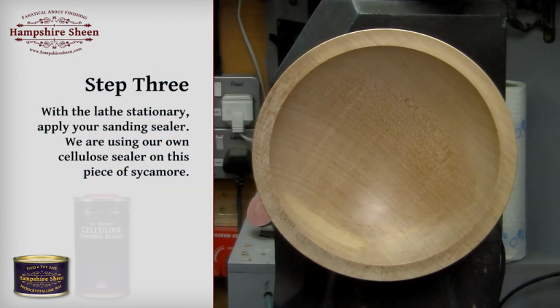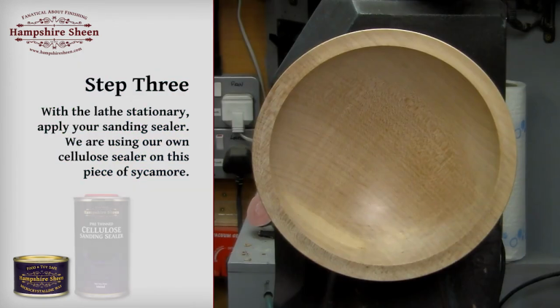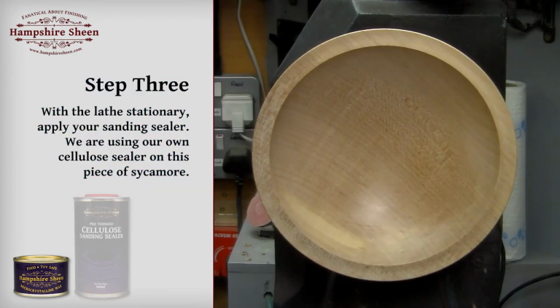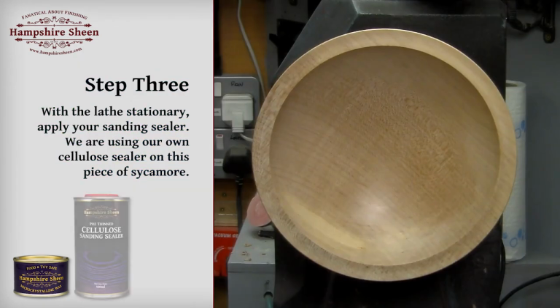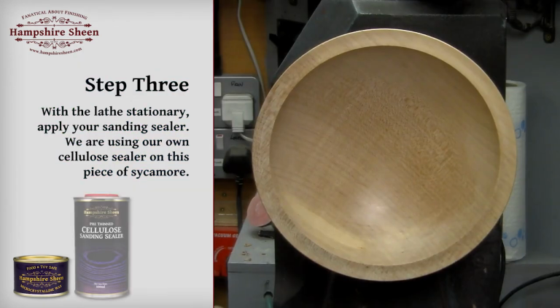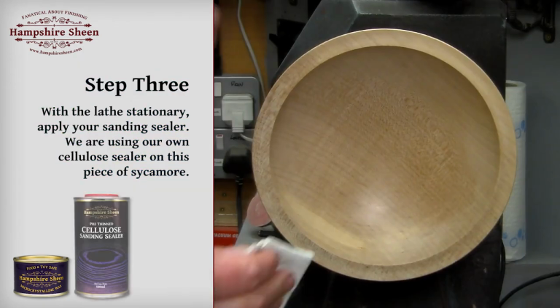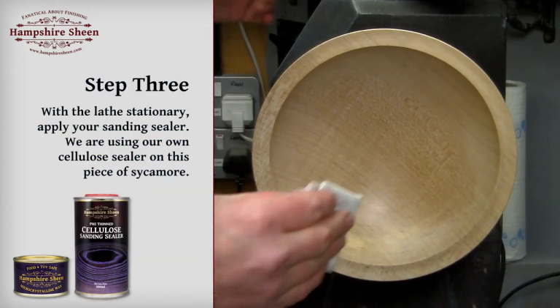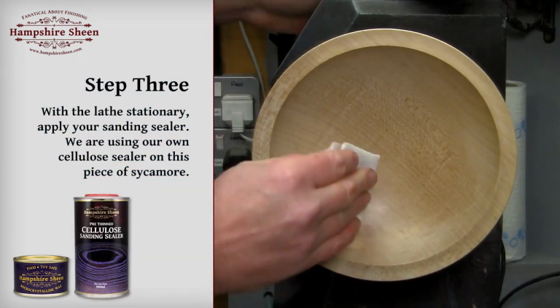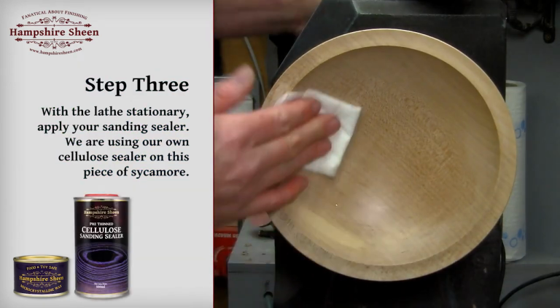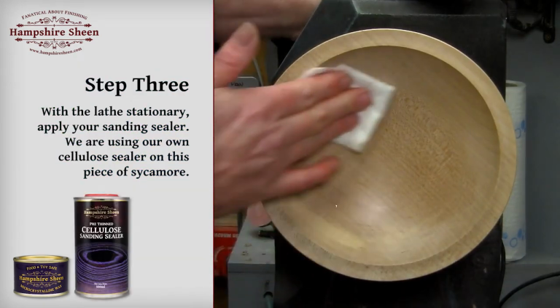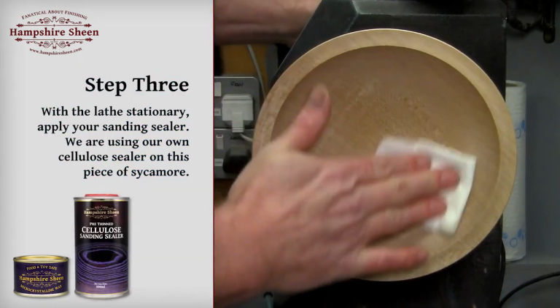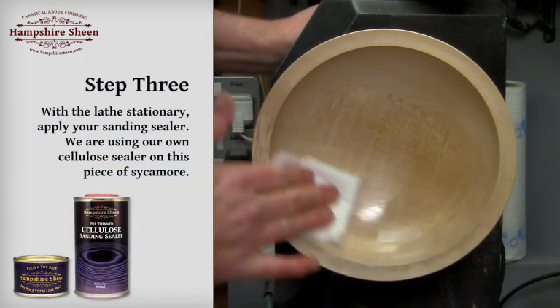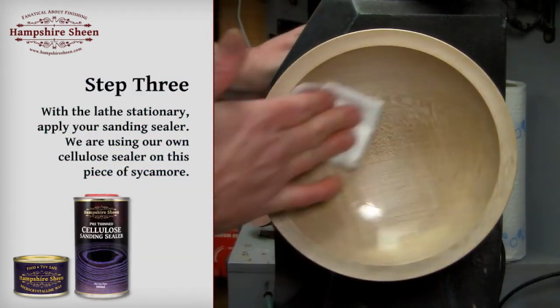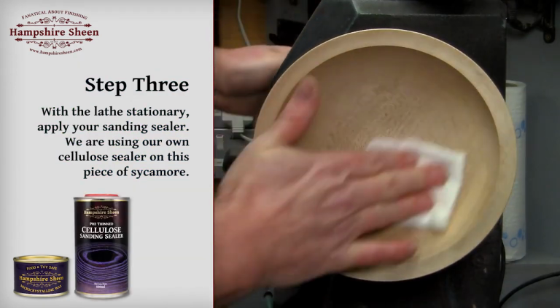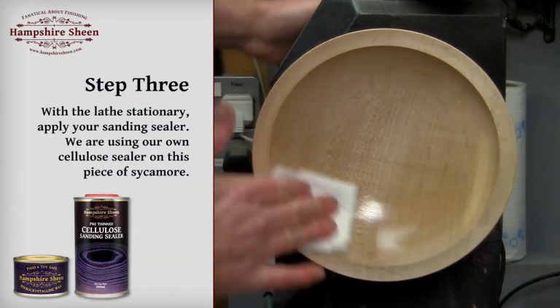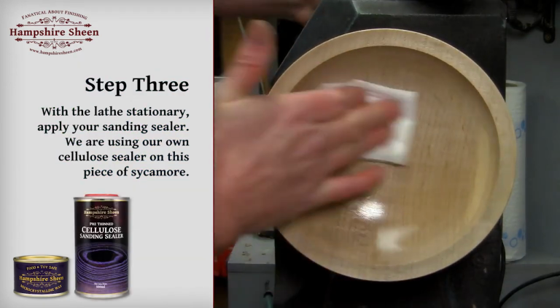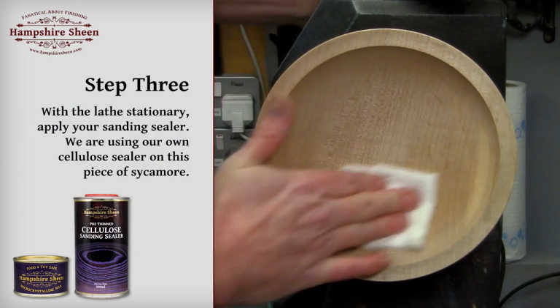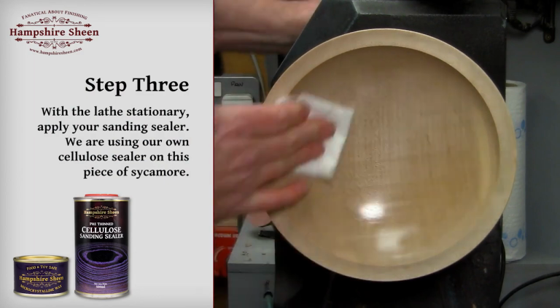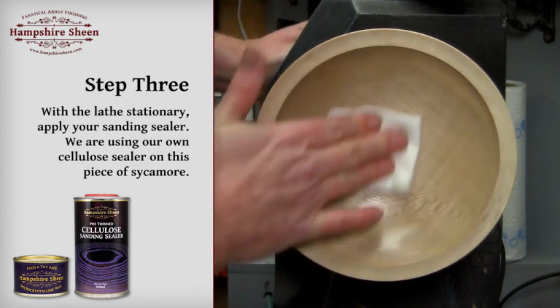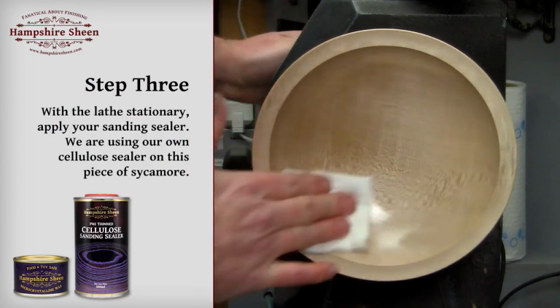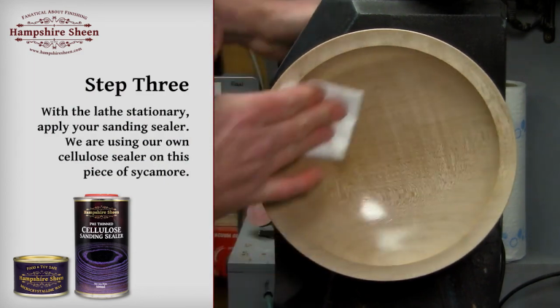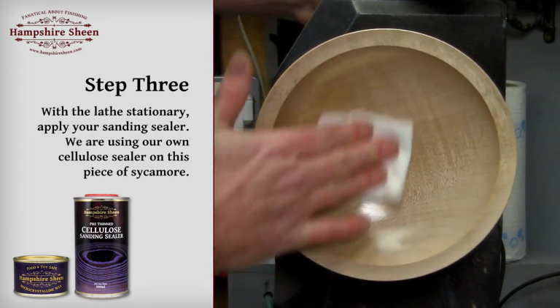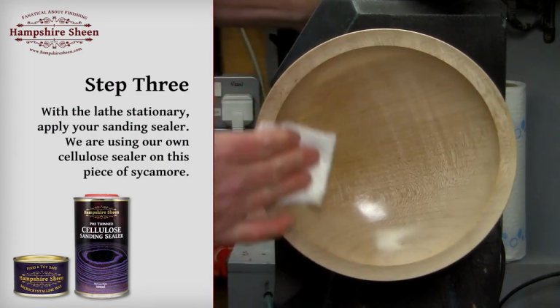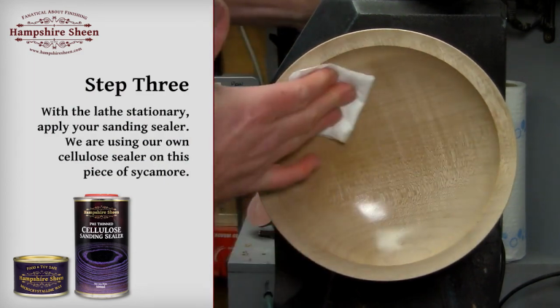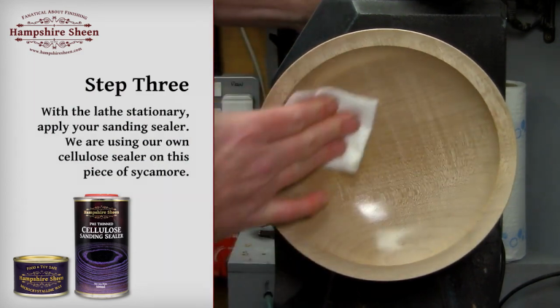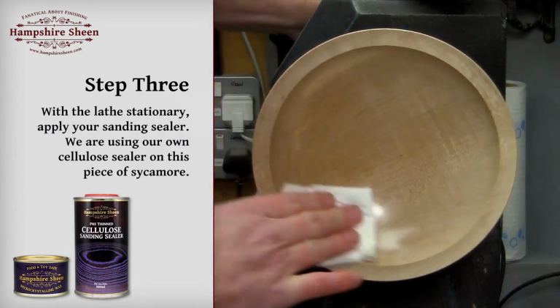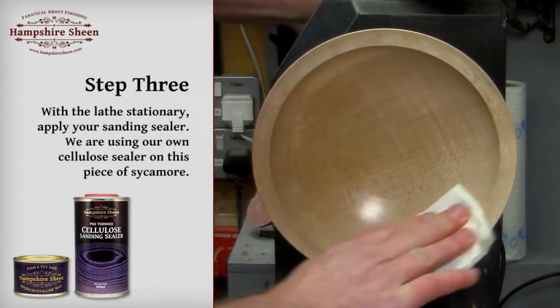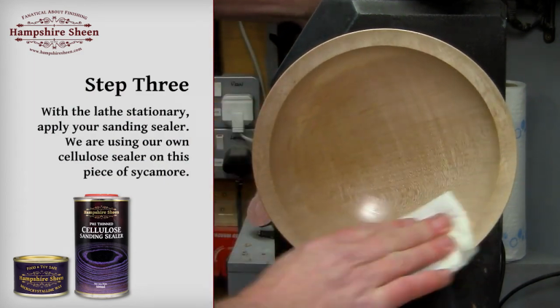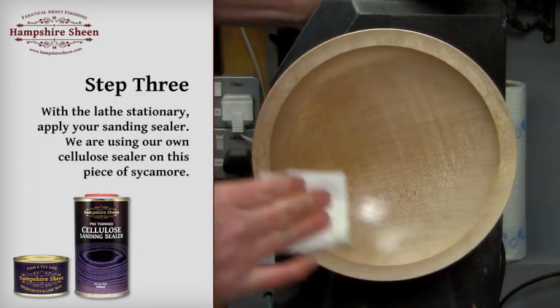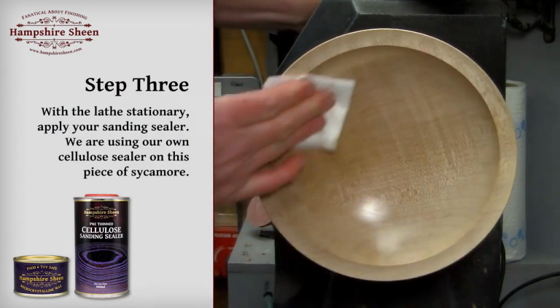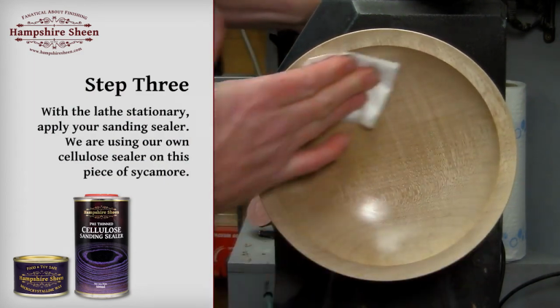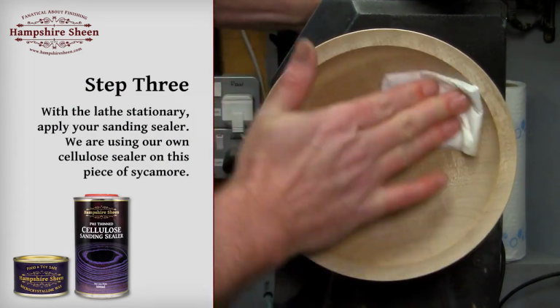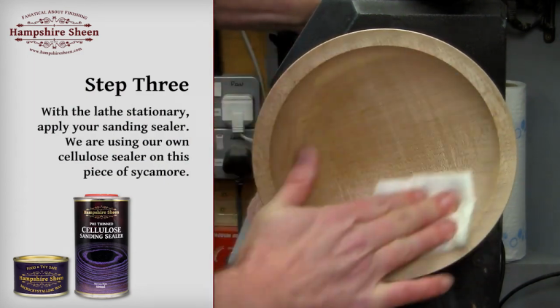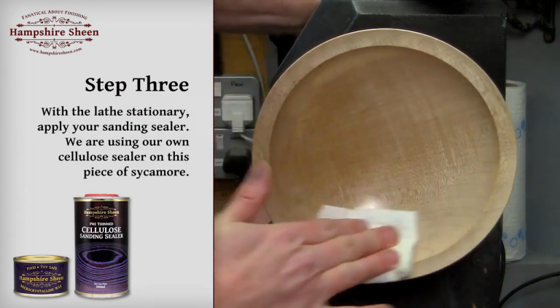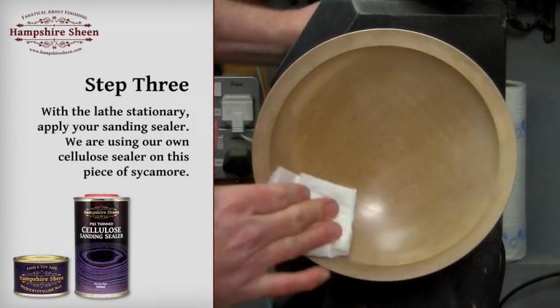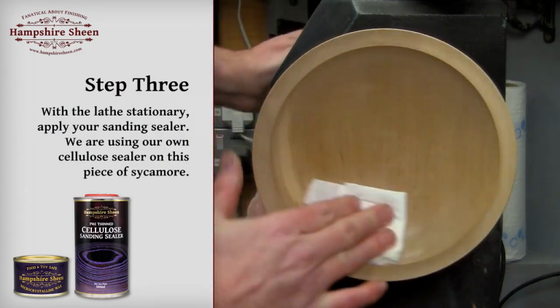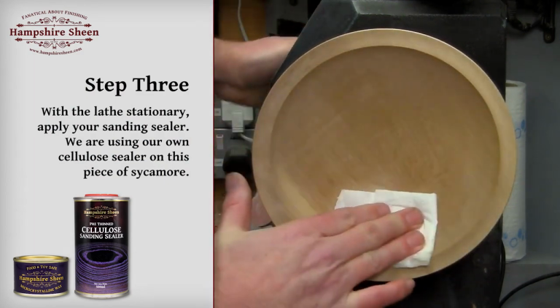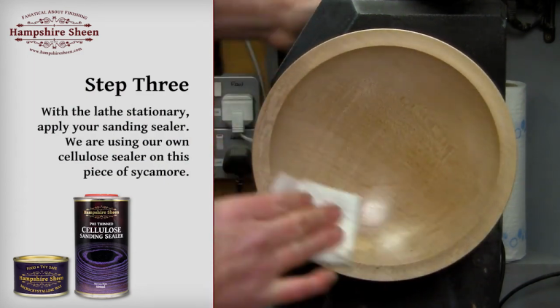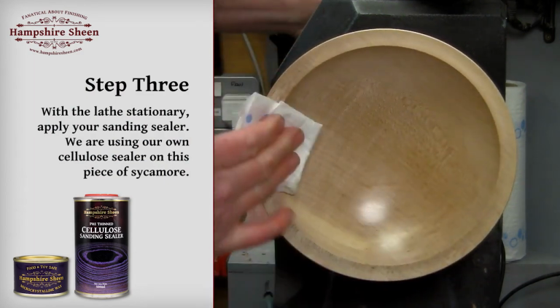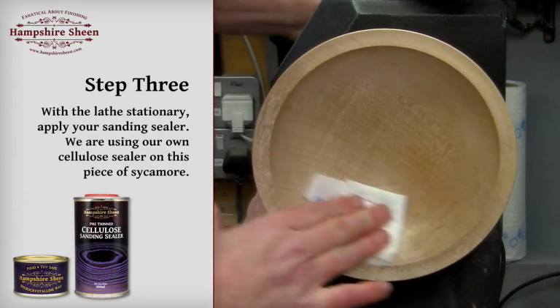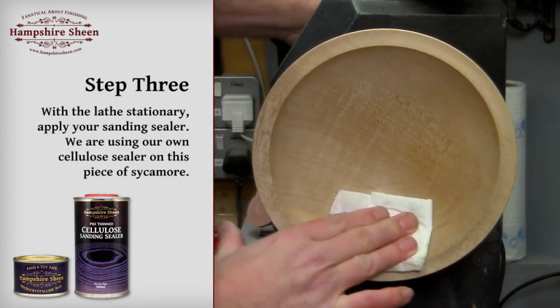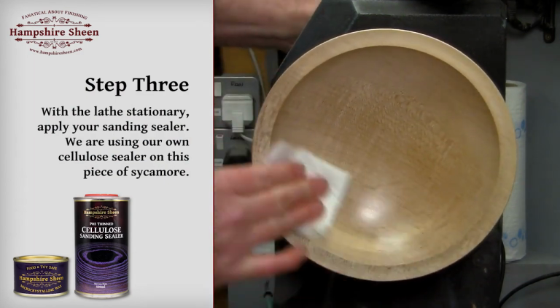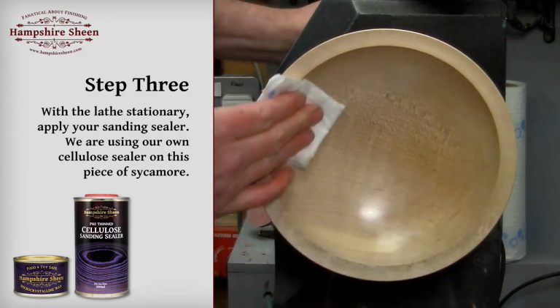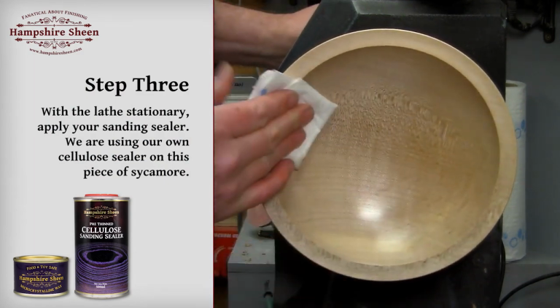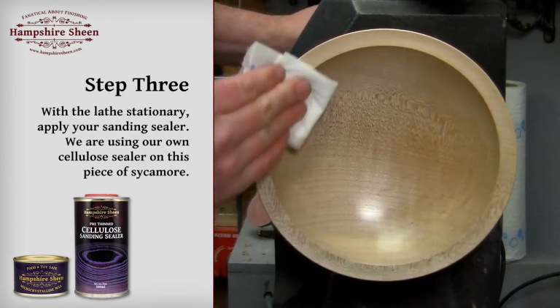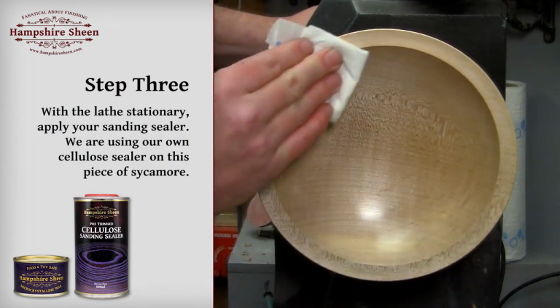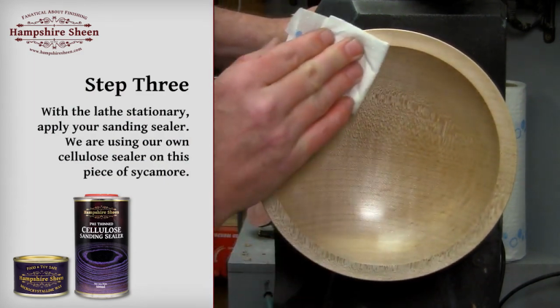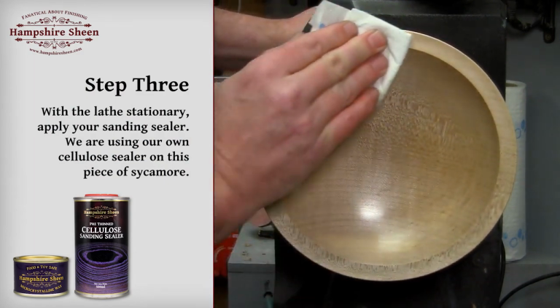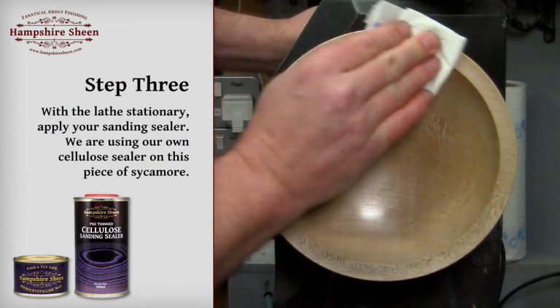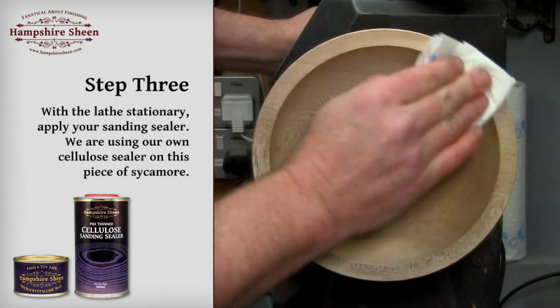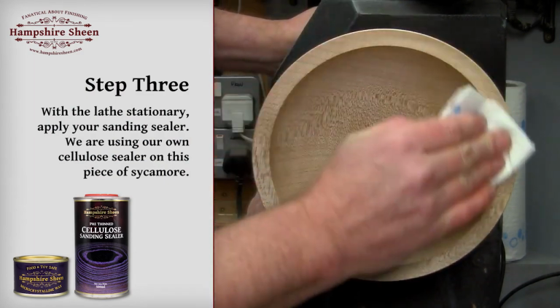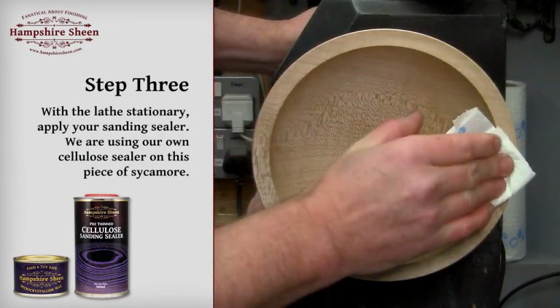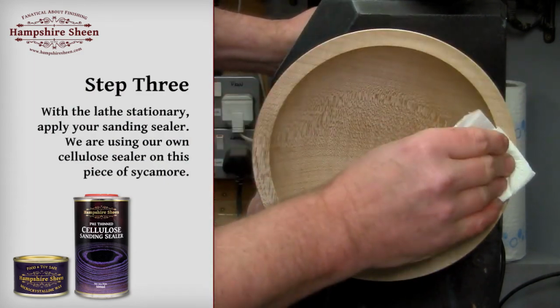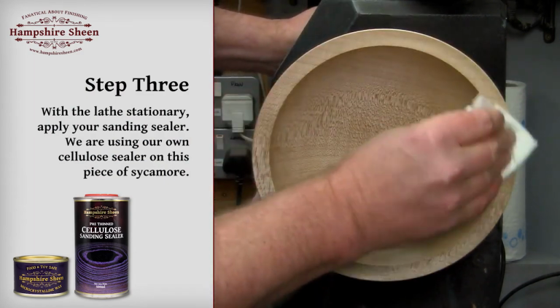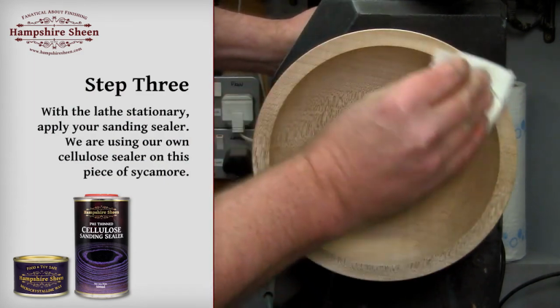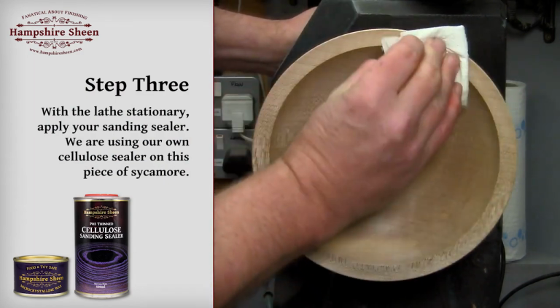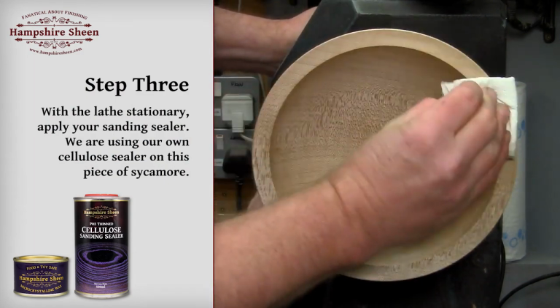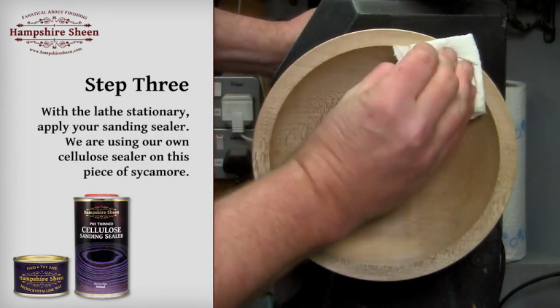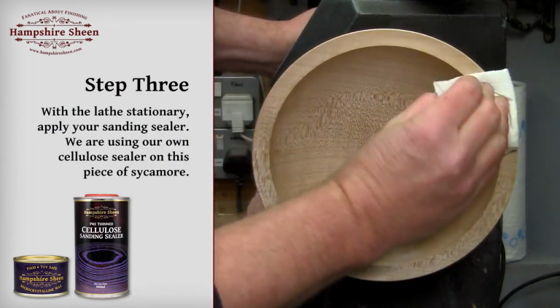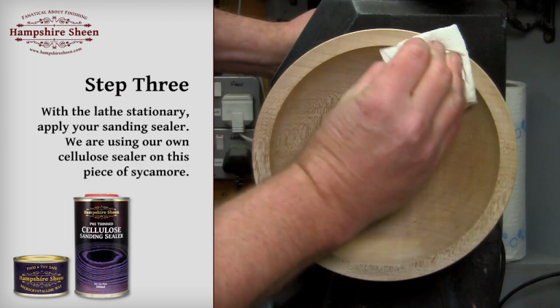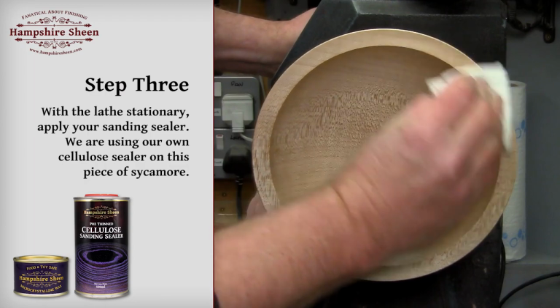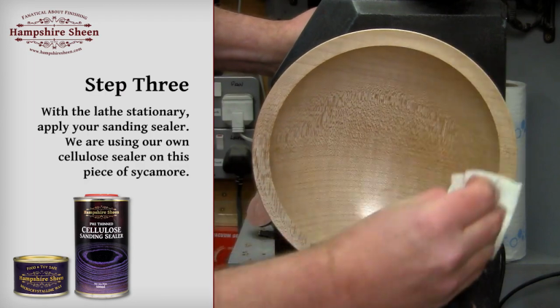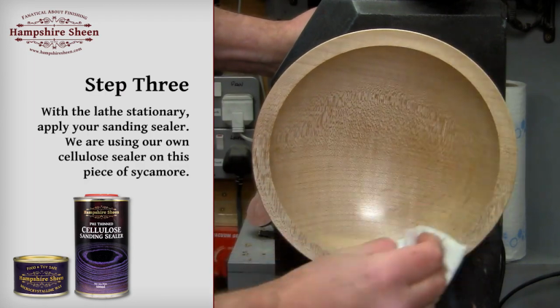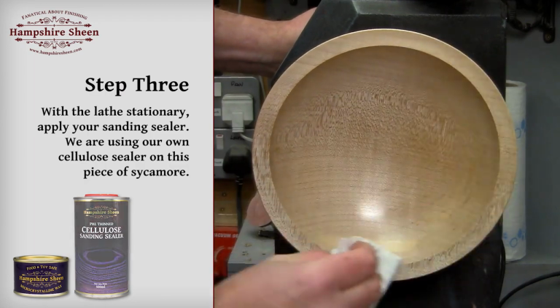Step 3: with the lathe stationary, apply your sanding sealer. We are using our own cellulose sealer on this piece of sycamore.